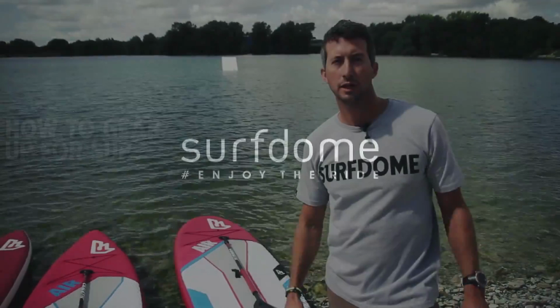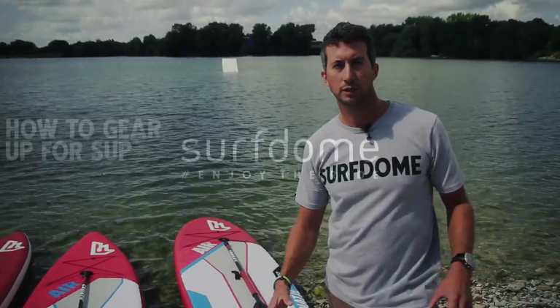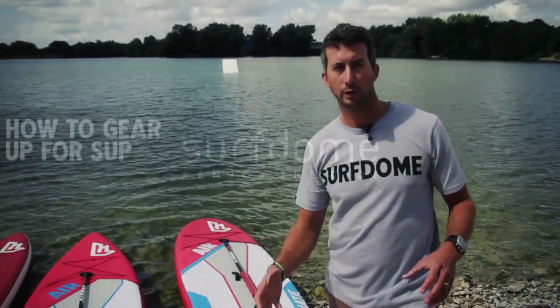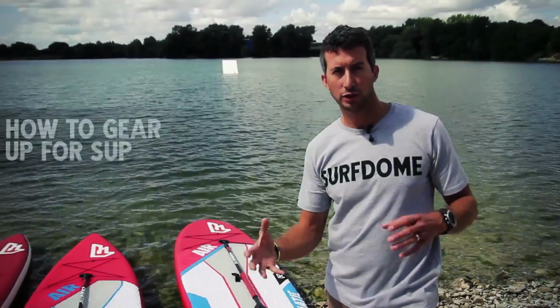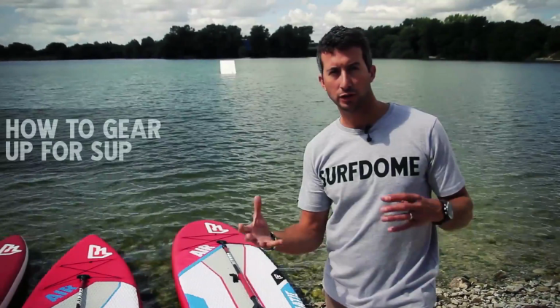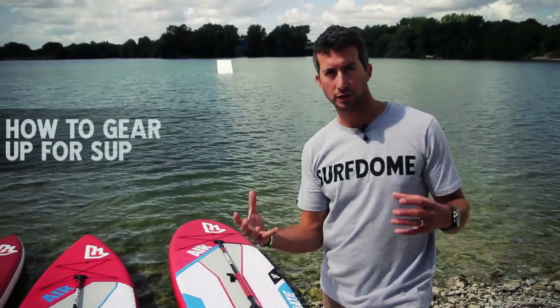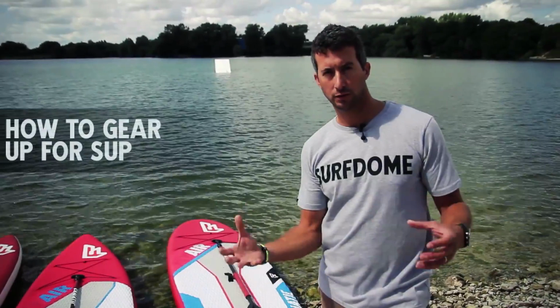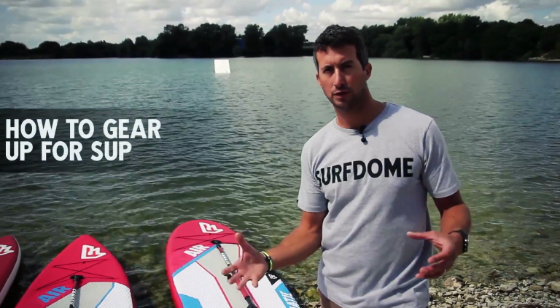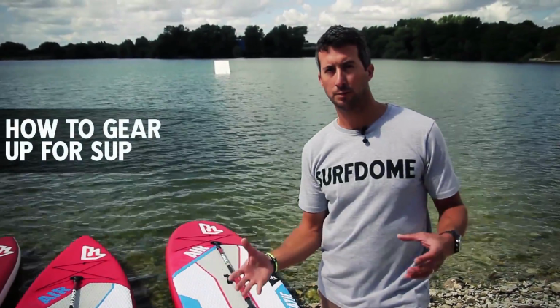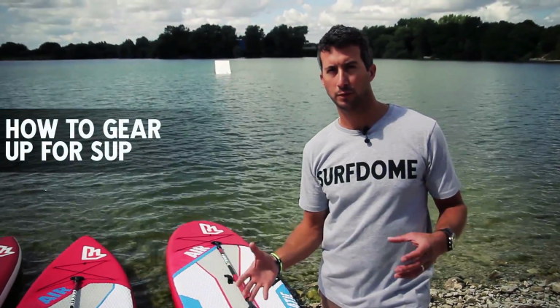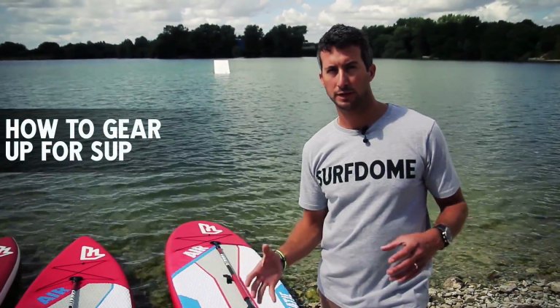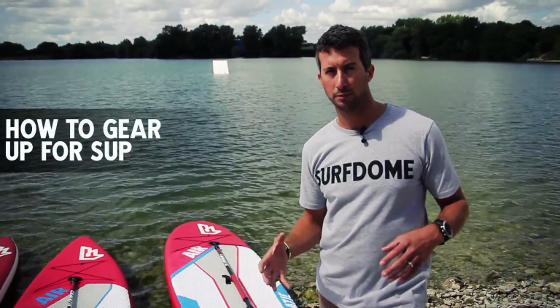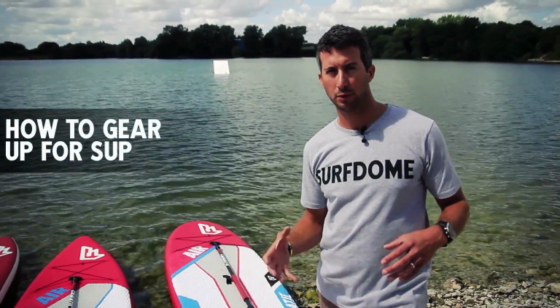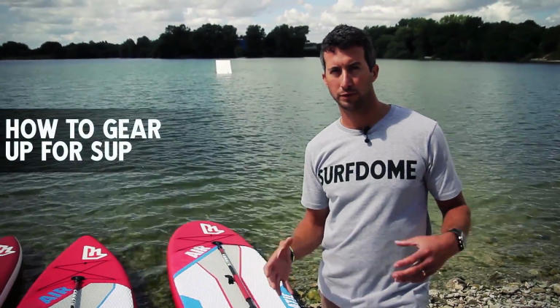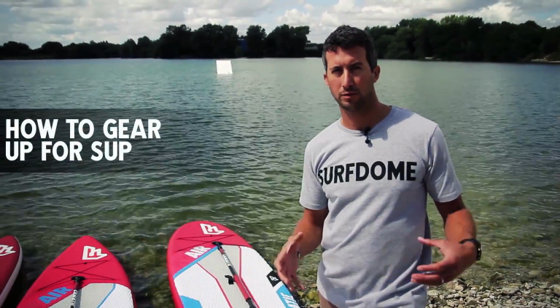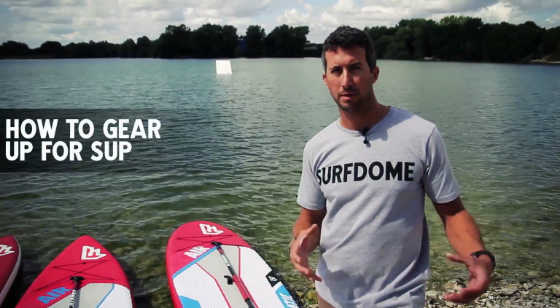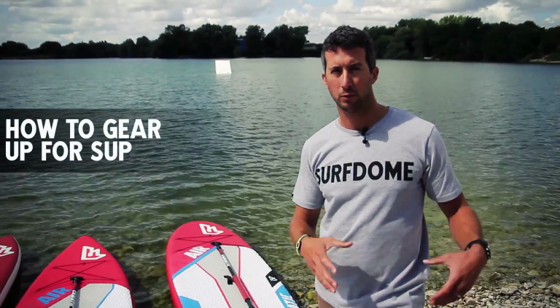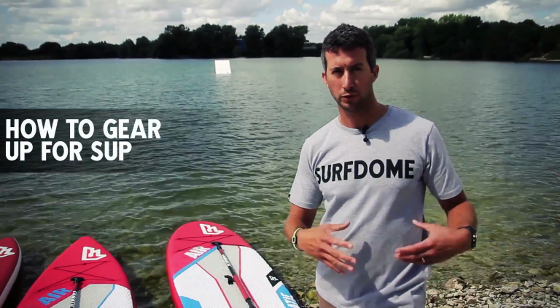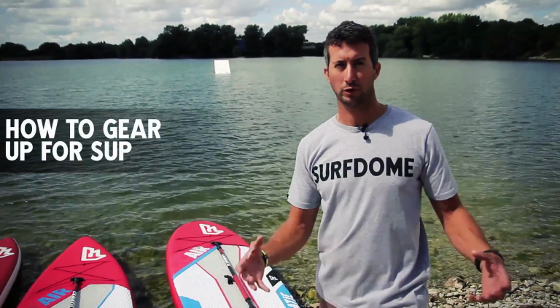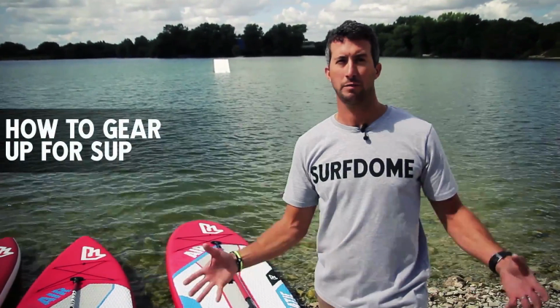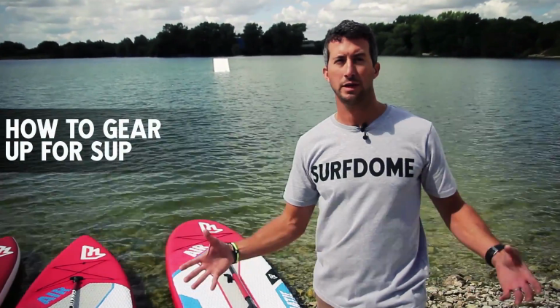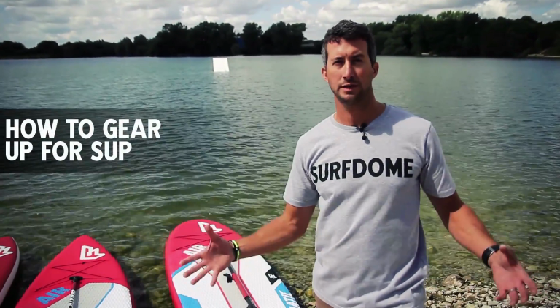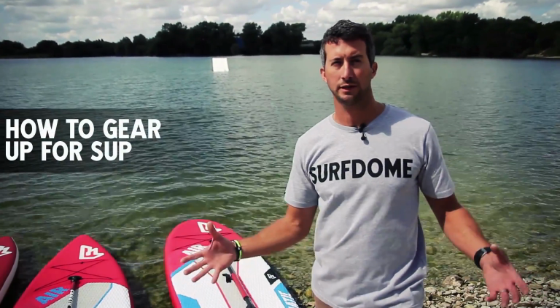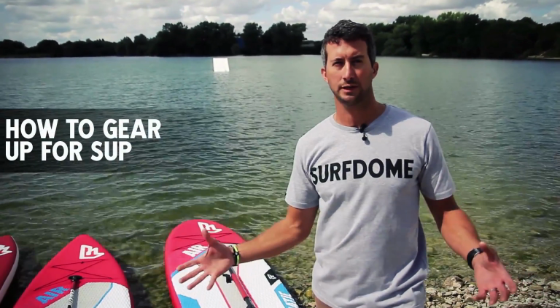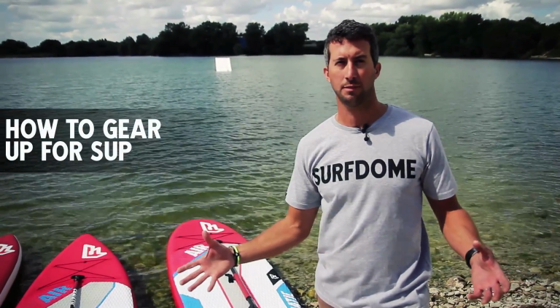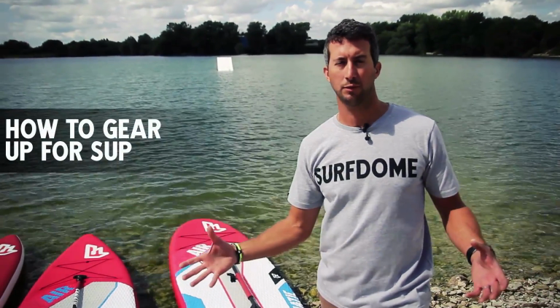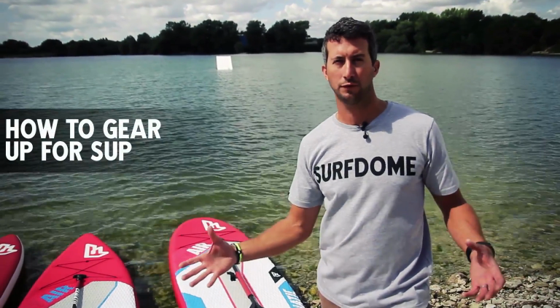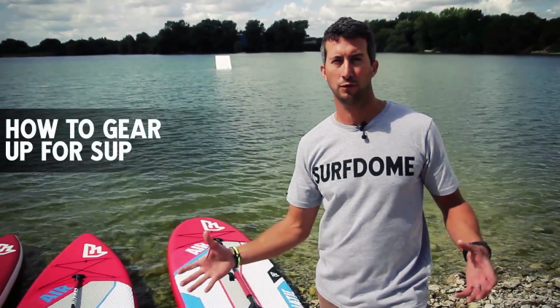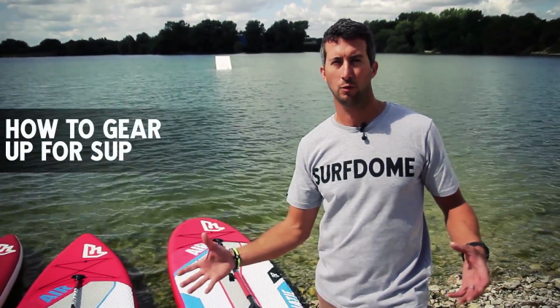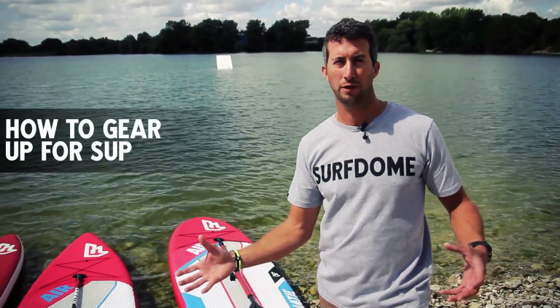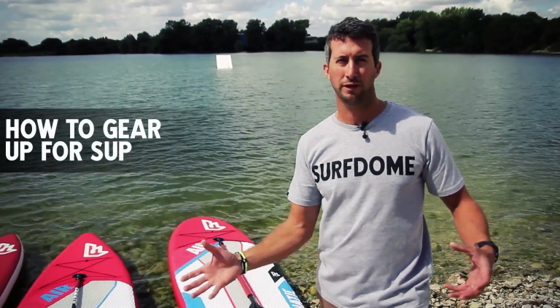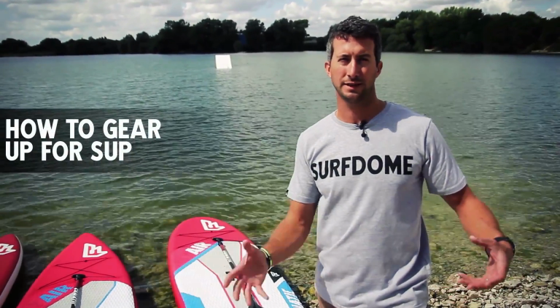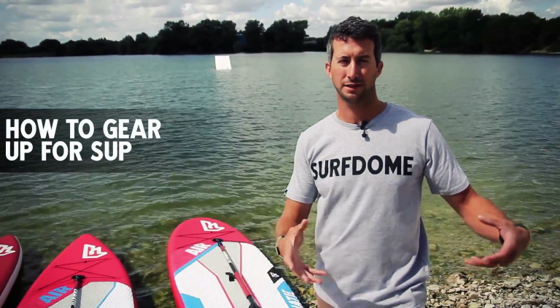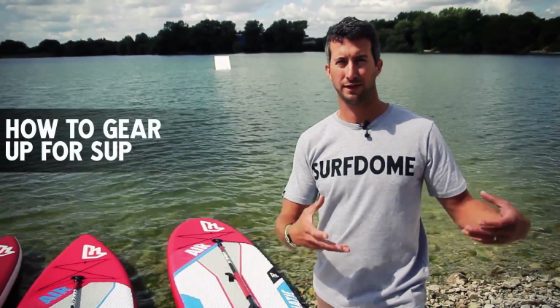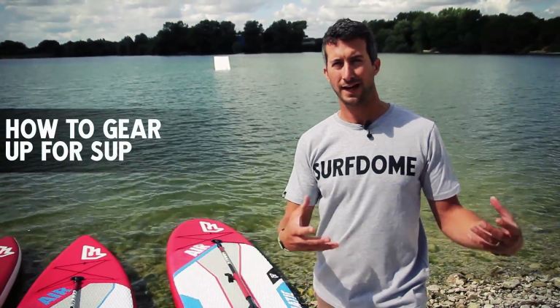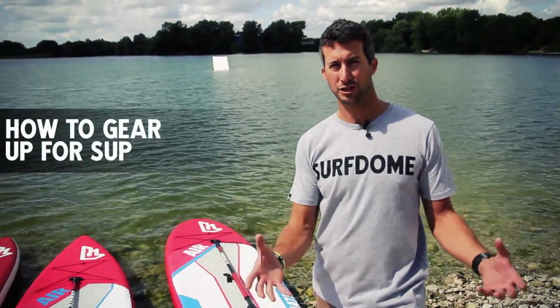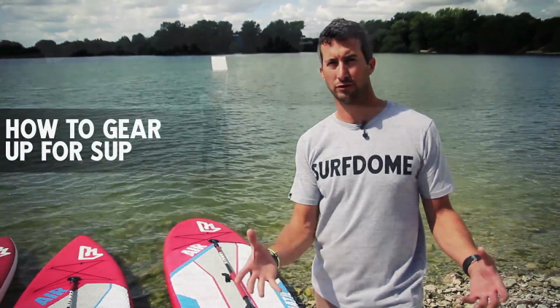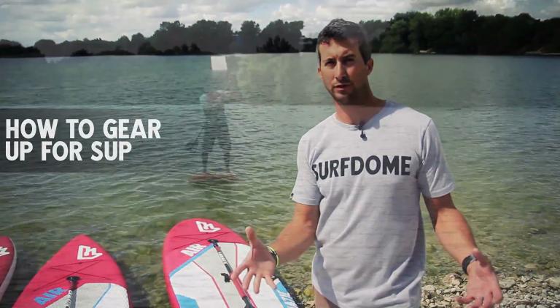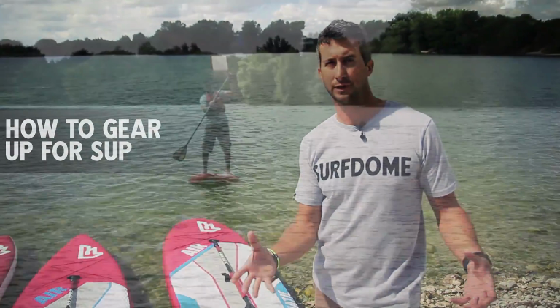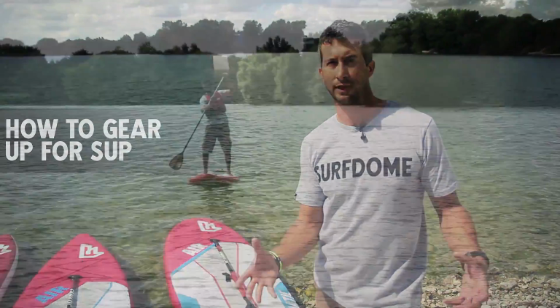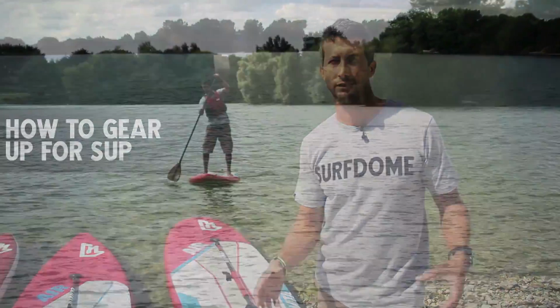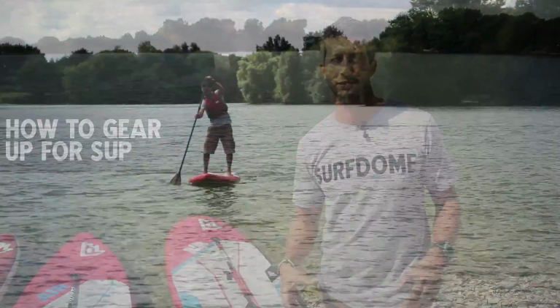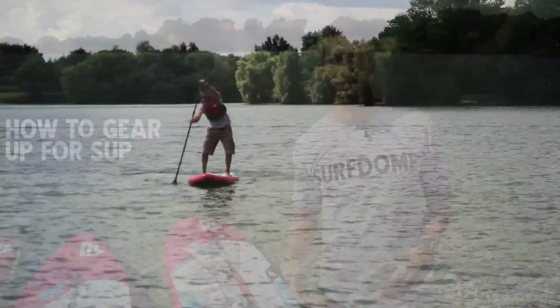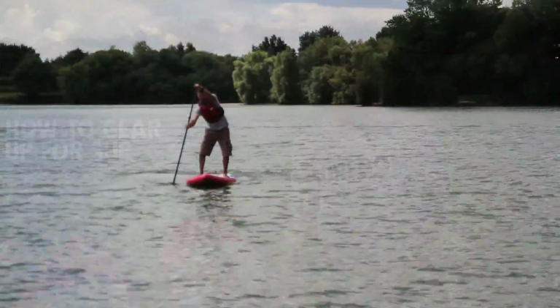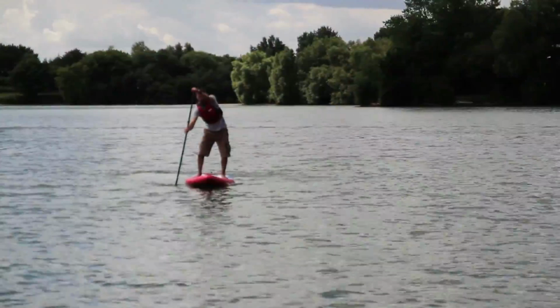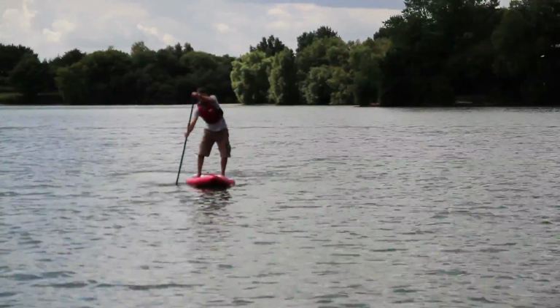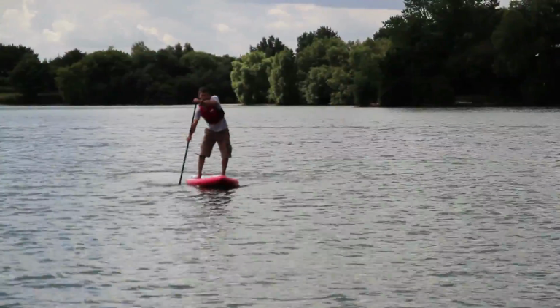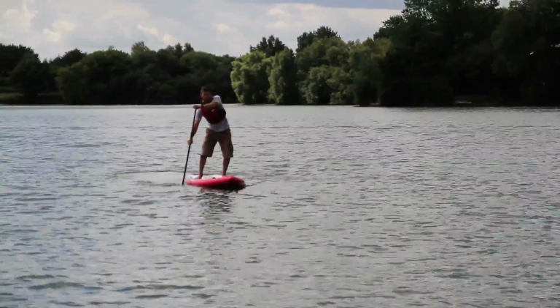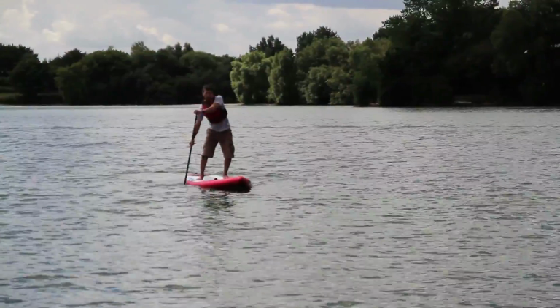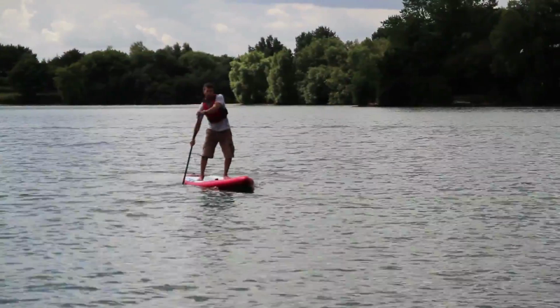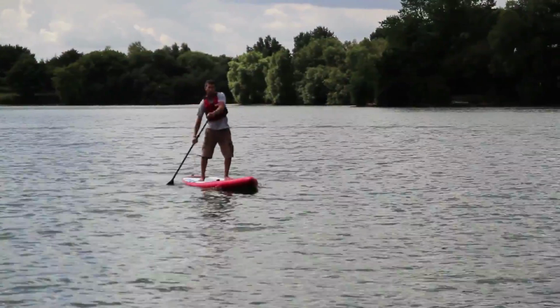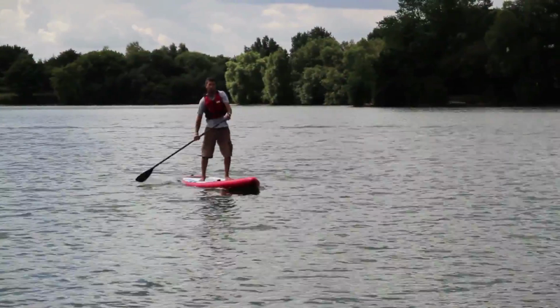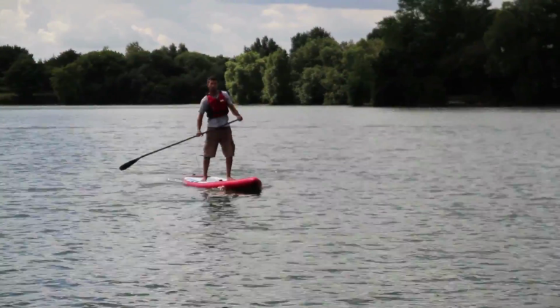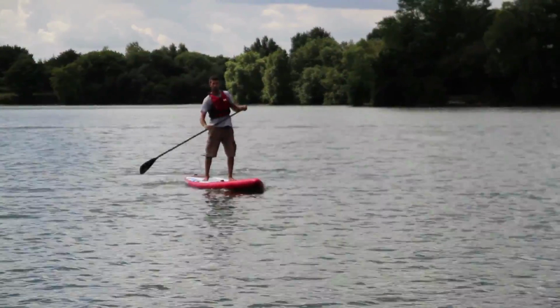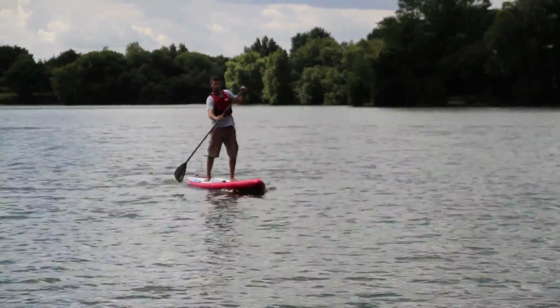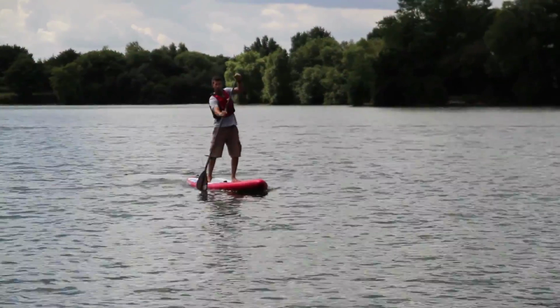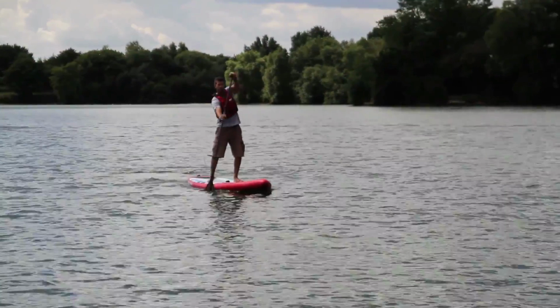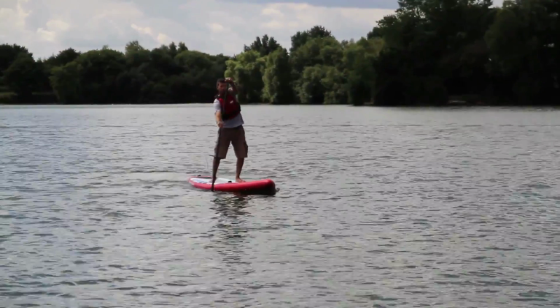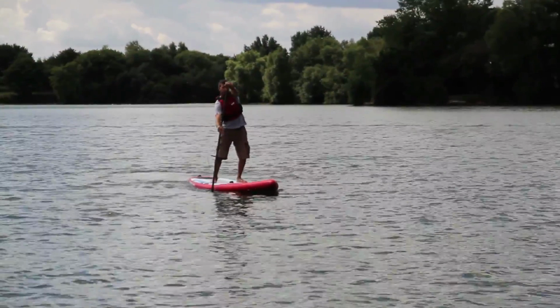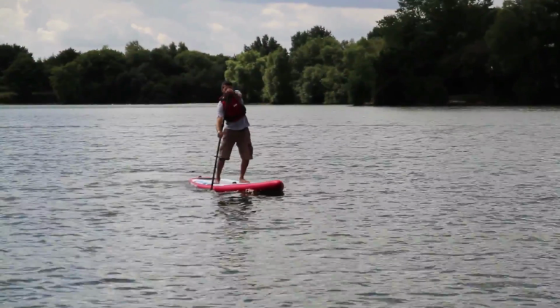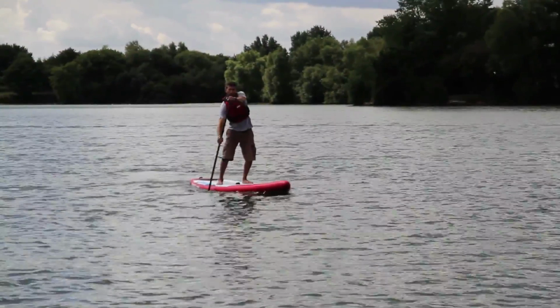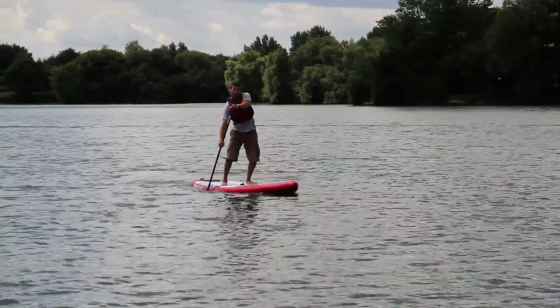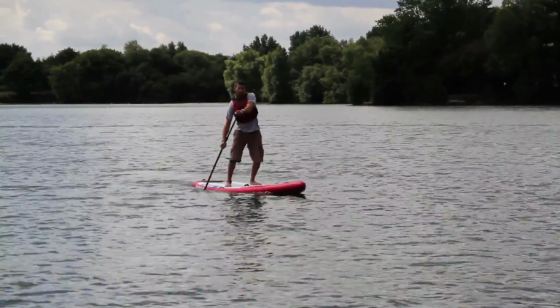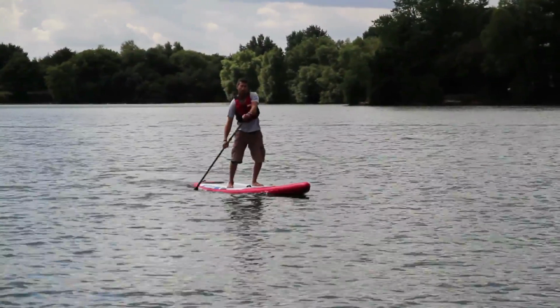When choosing your SUP board, it's important to remember what you're going to be using it for, whether this is for leisure cruising, for SUP yoga, for touring, or even for racing.